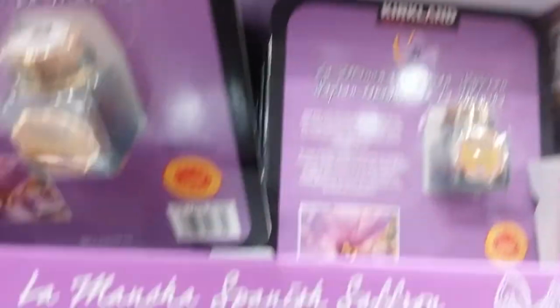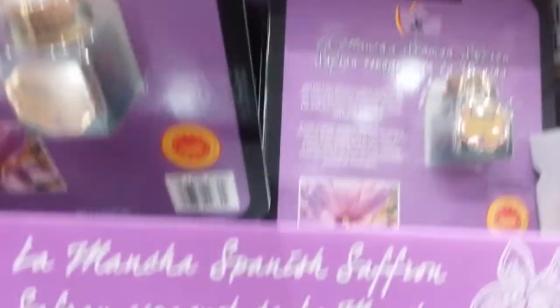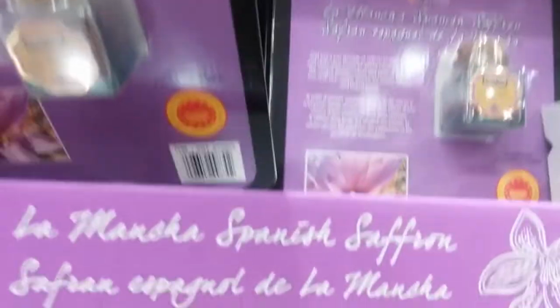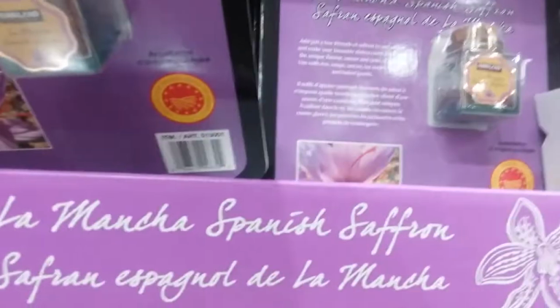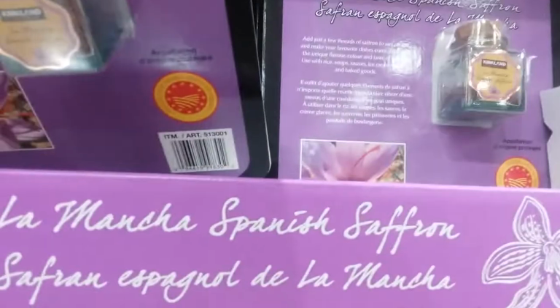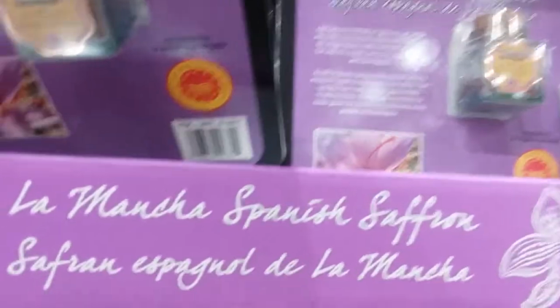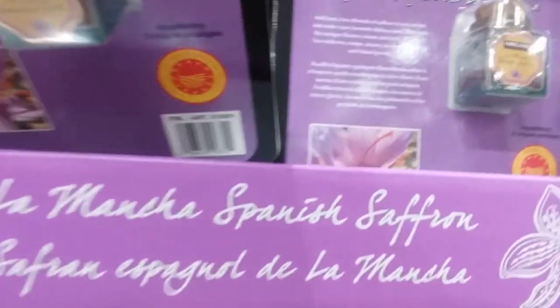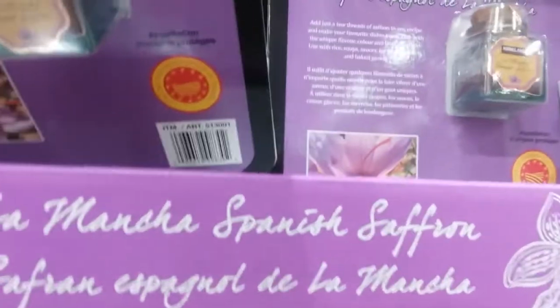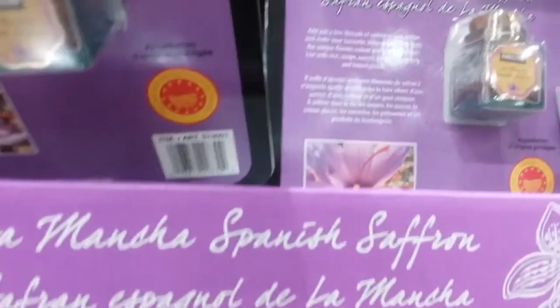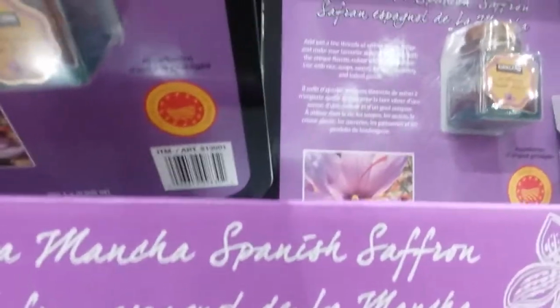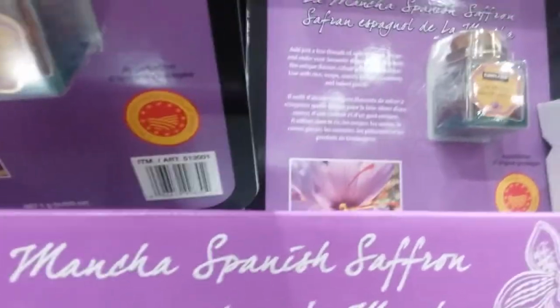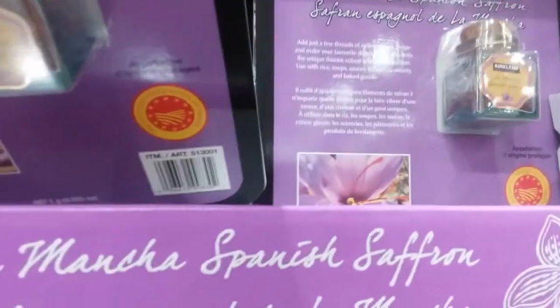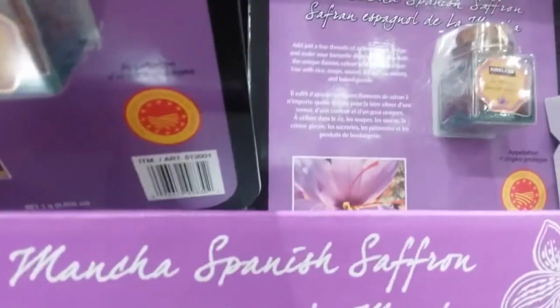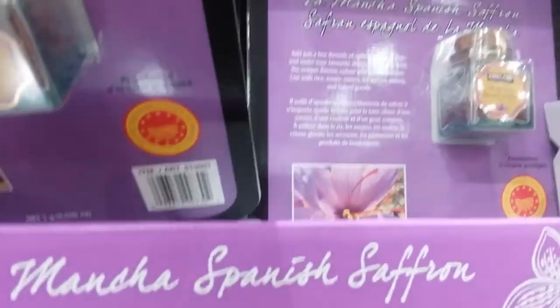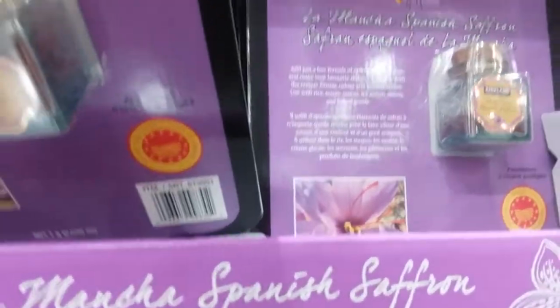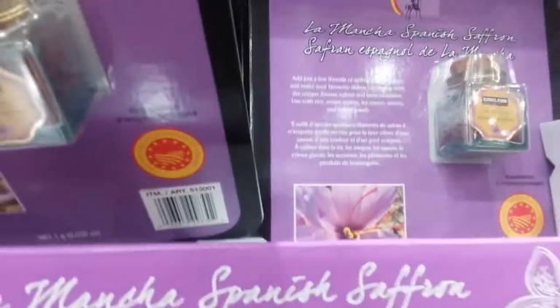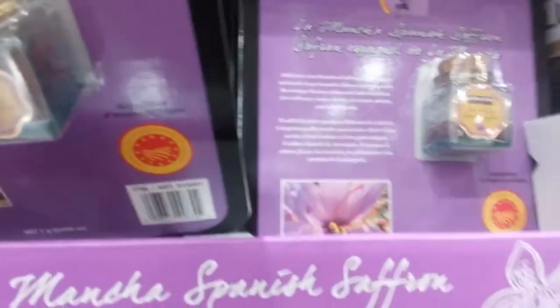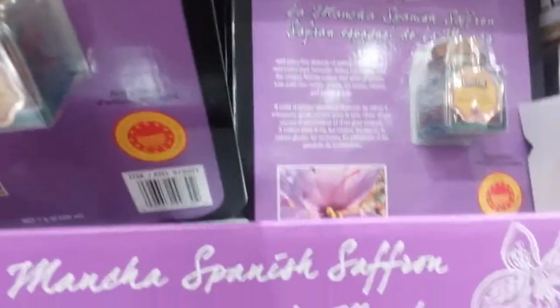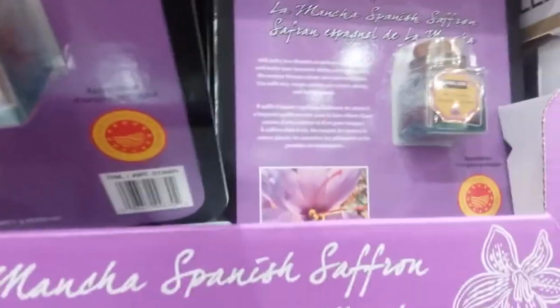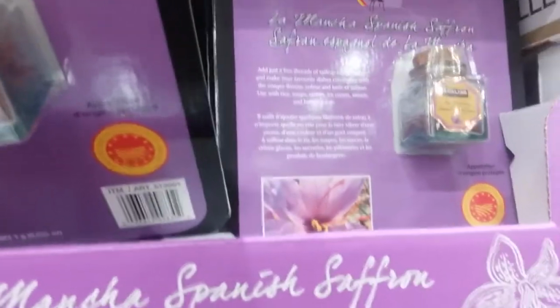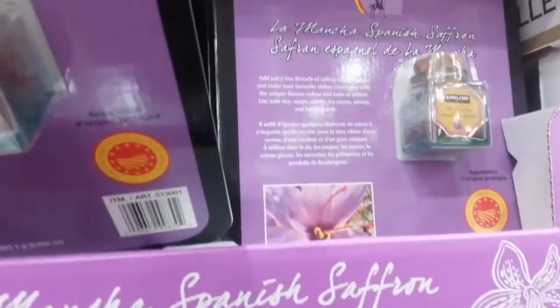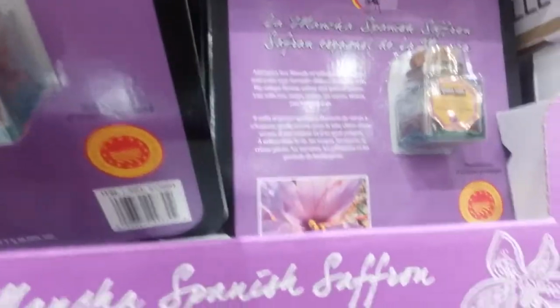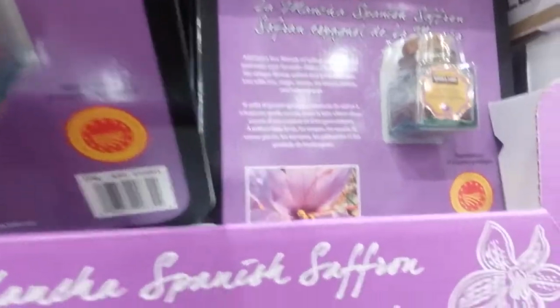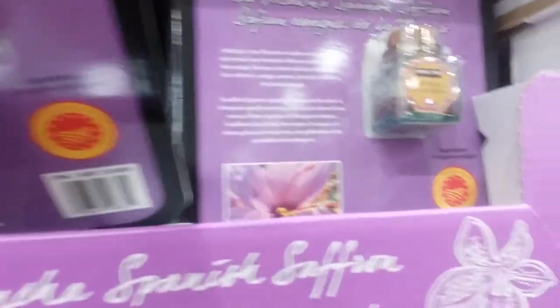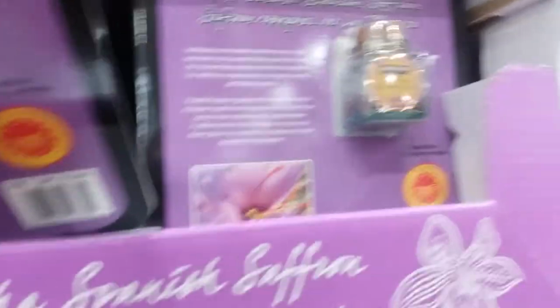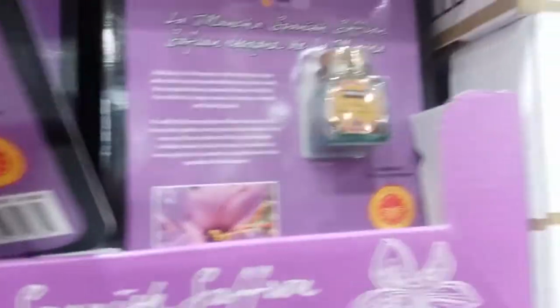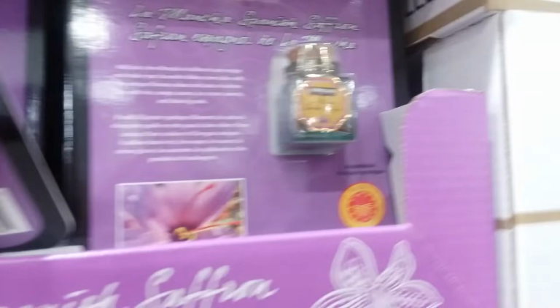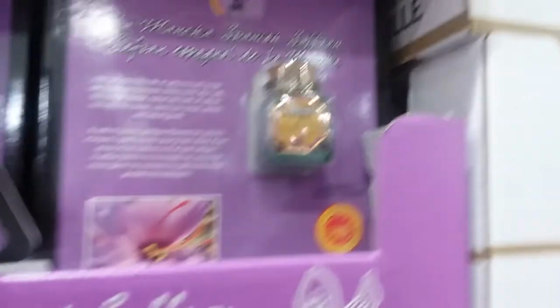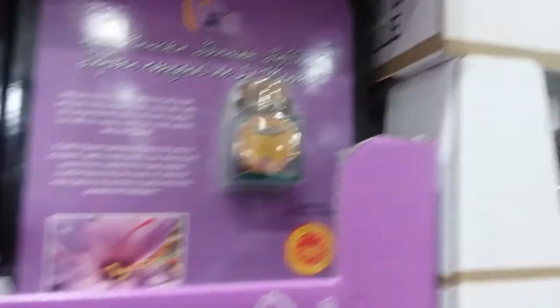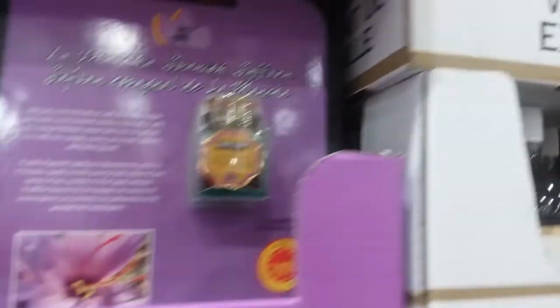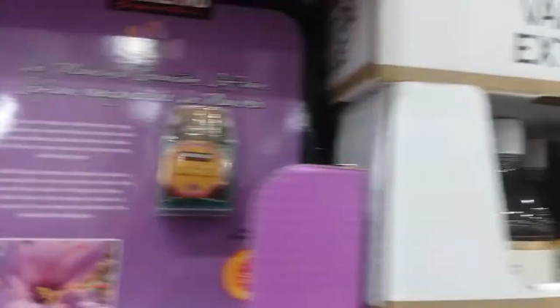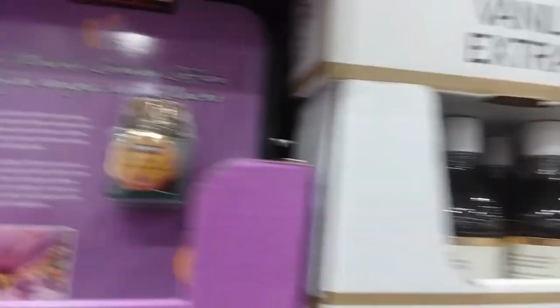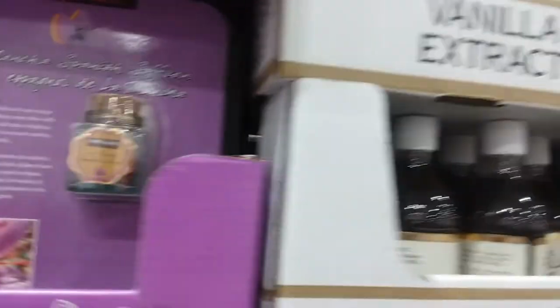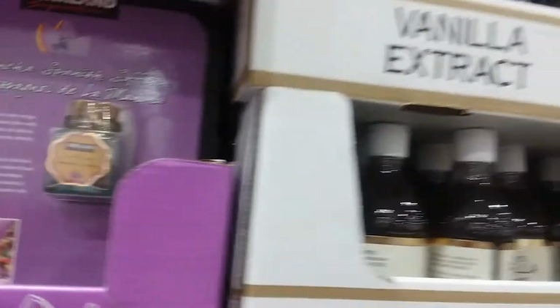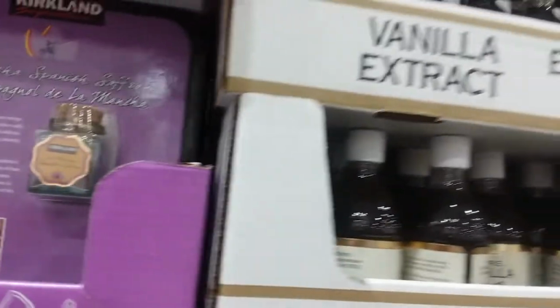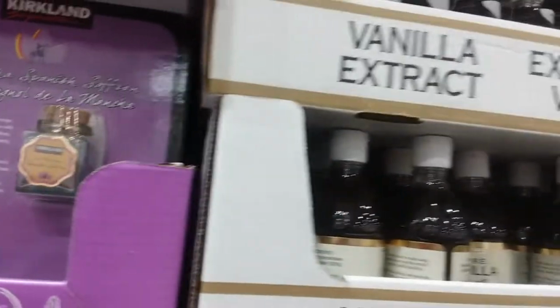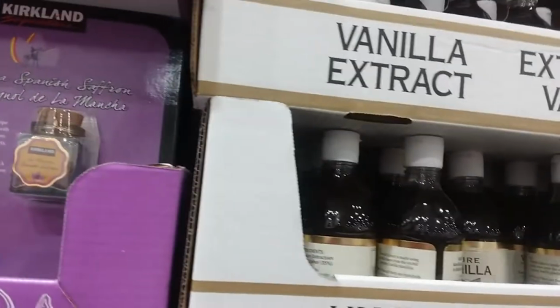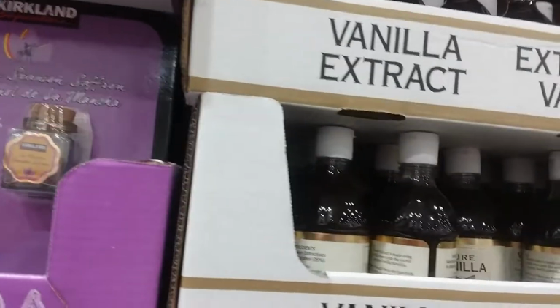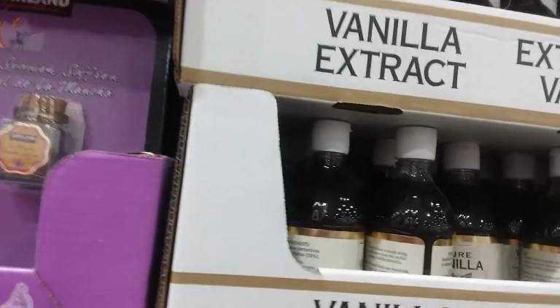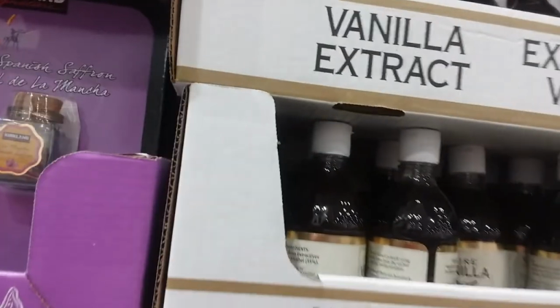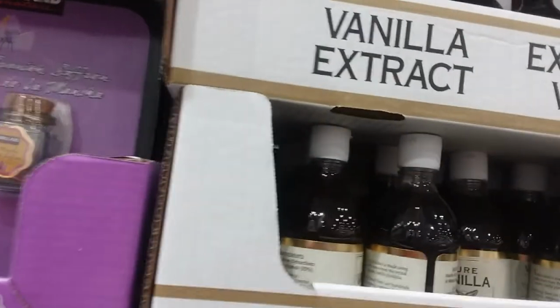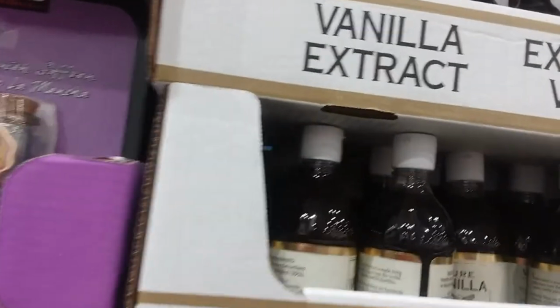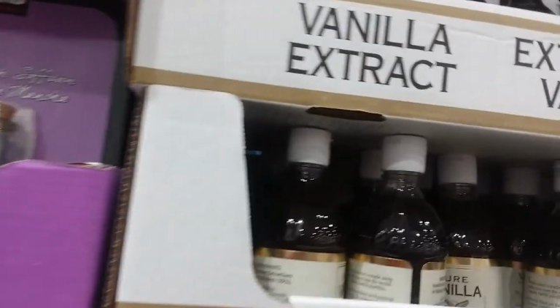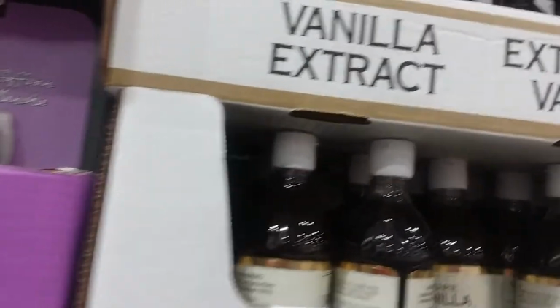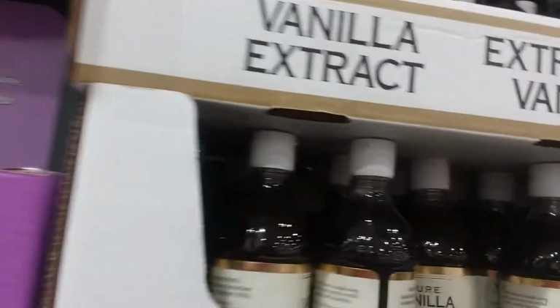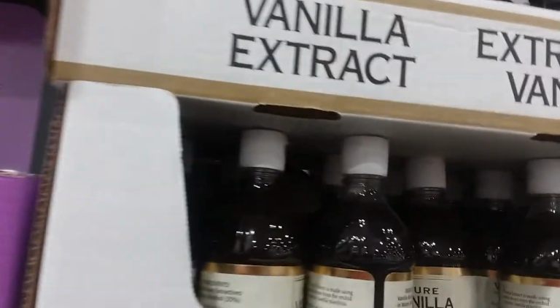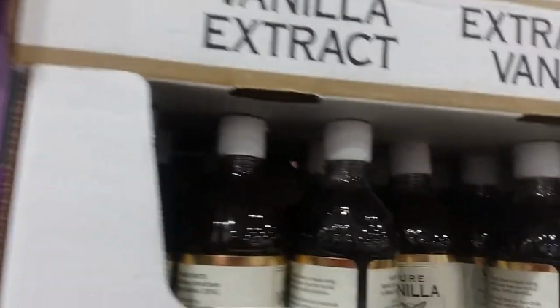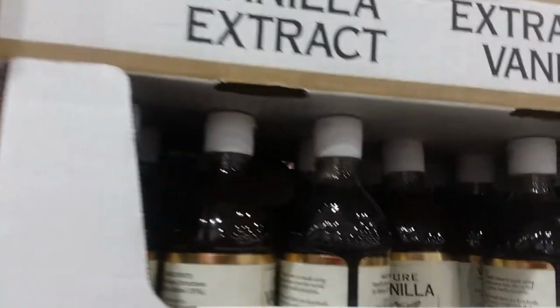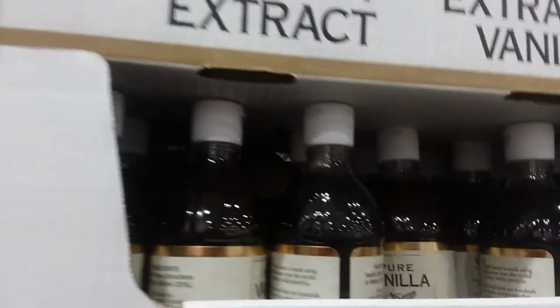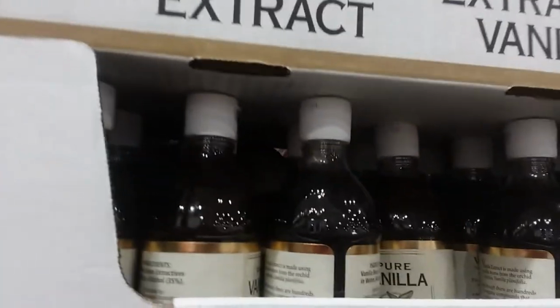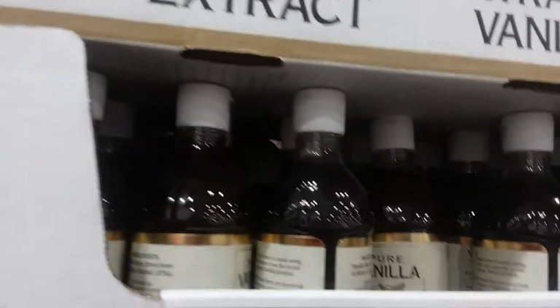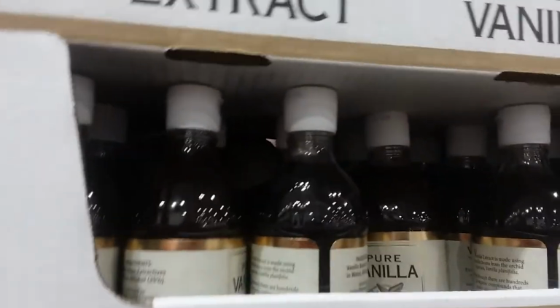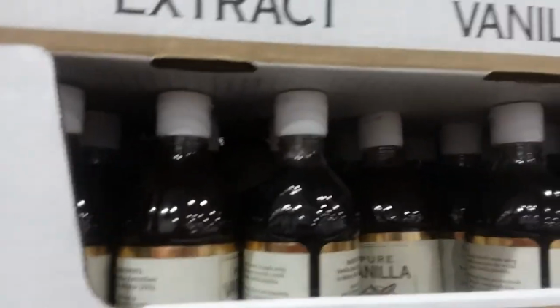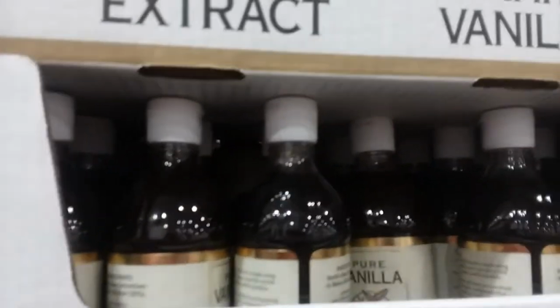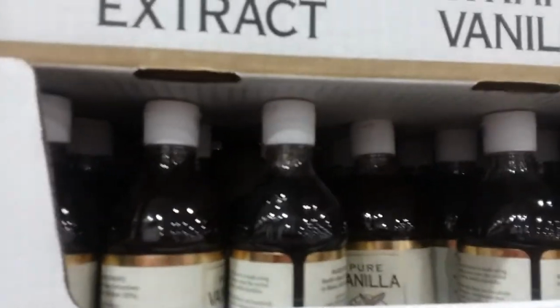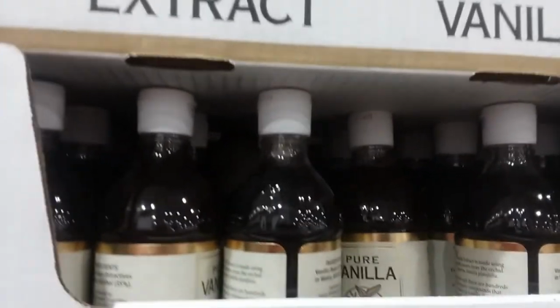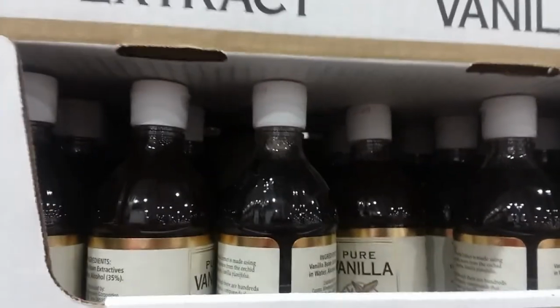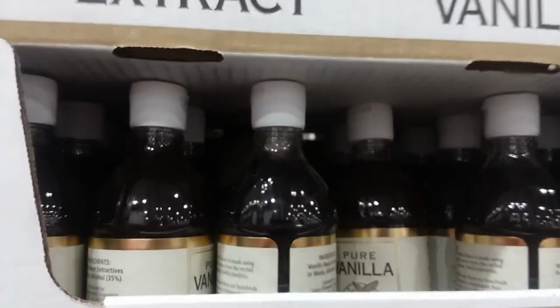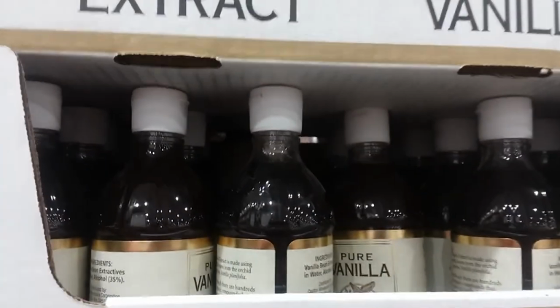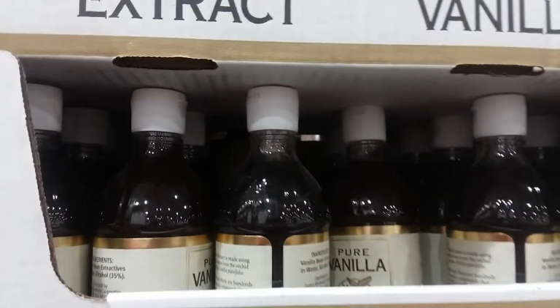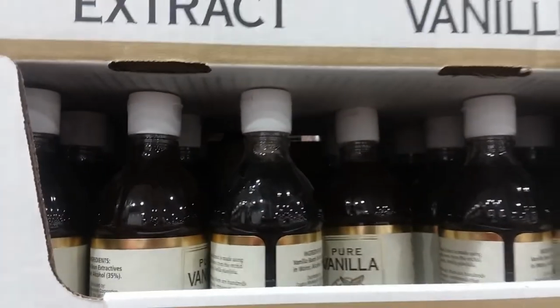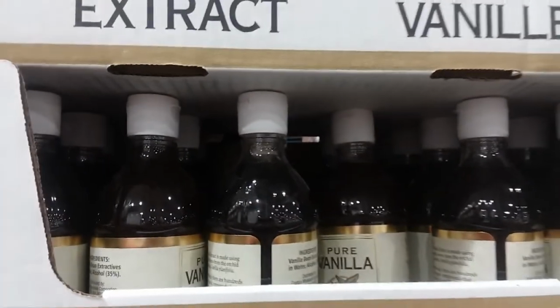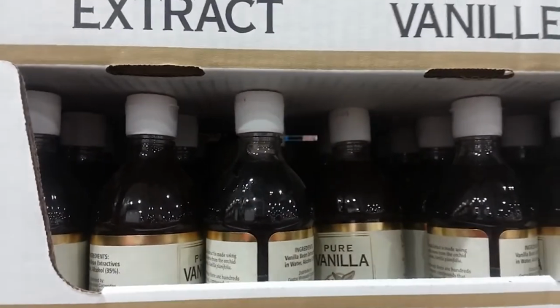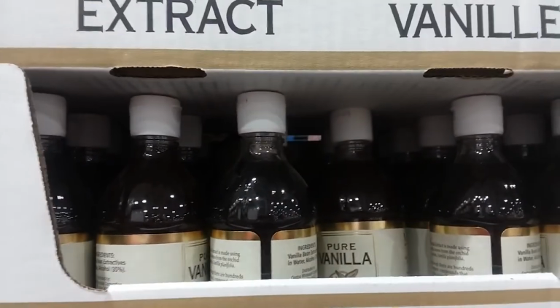Hey, what do you think of the difference in the prices? Be blessed everyone.